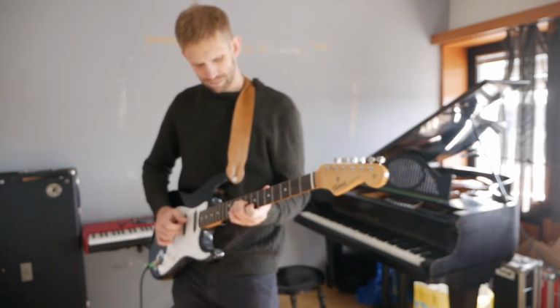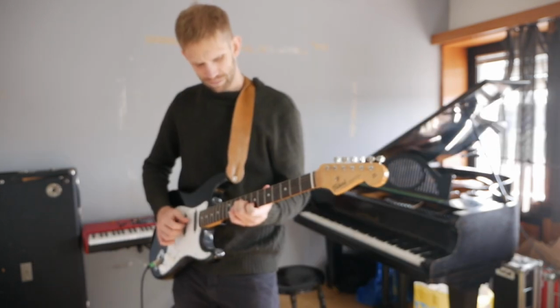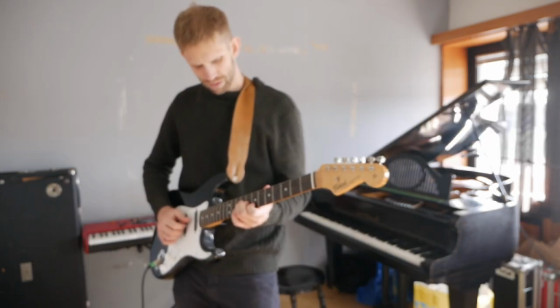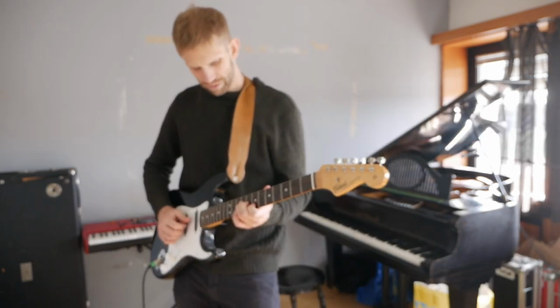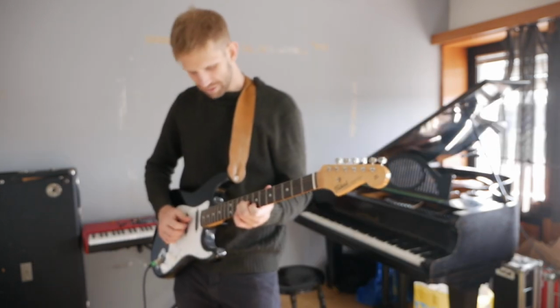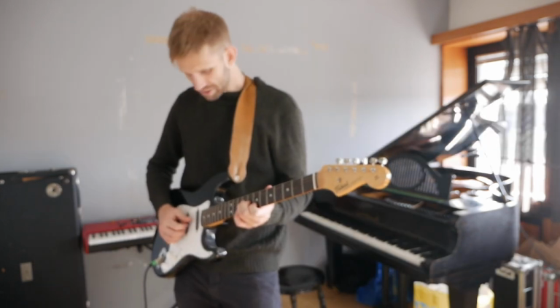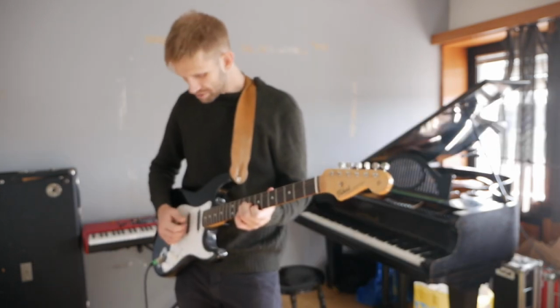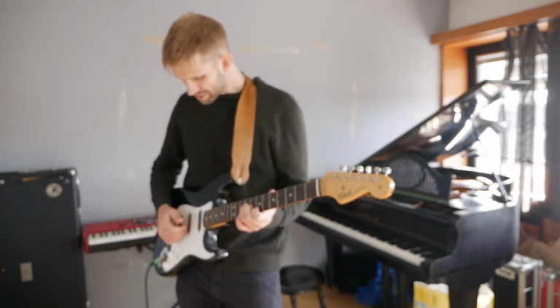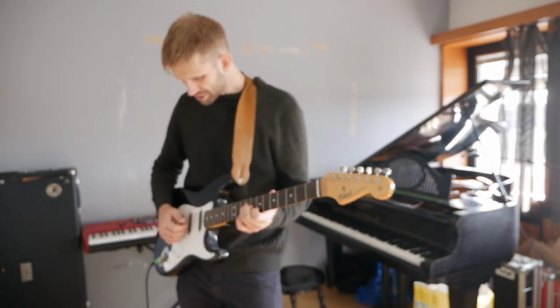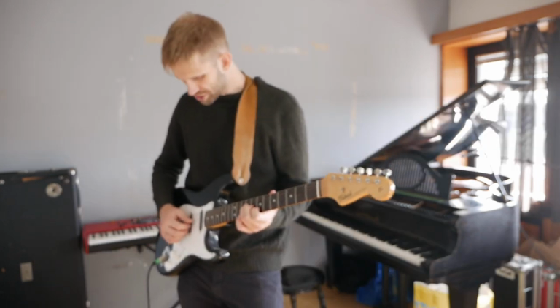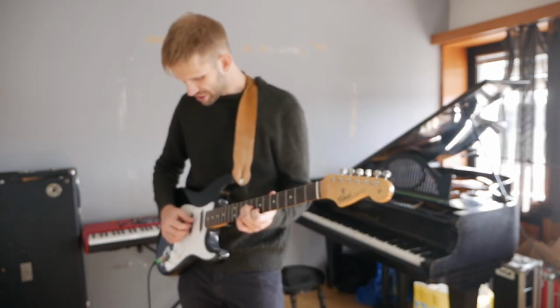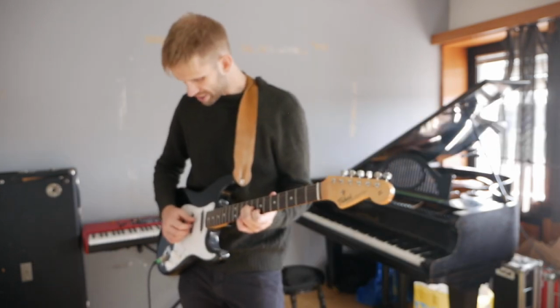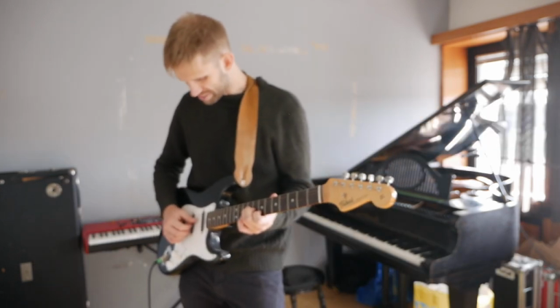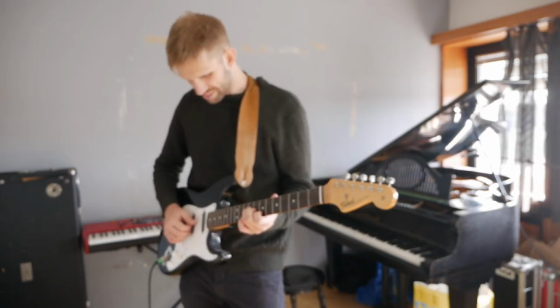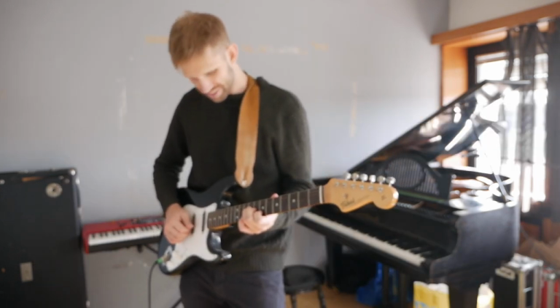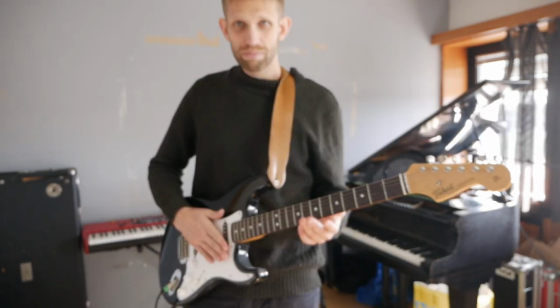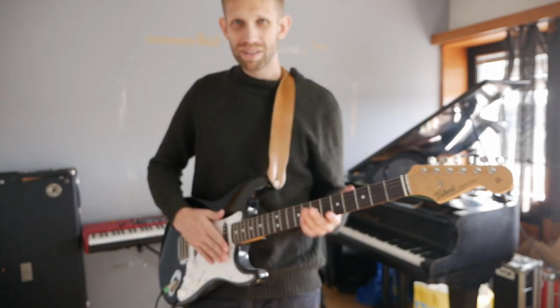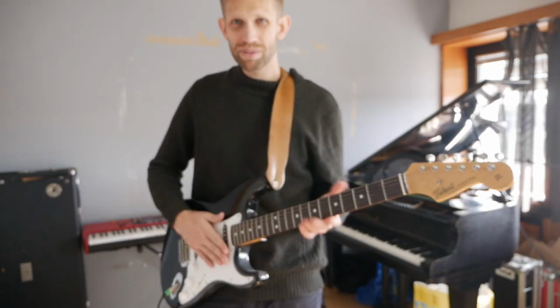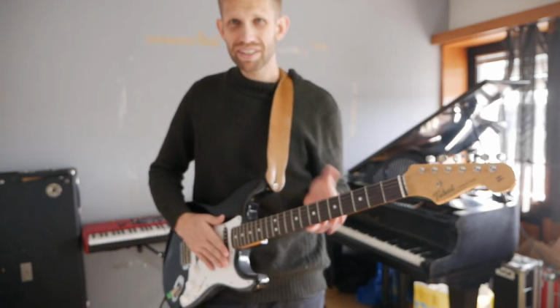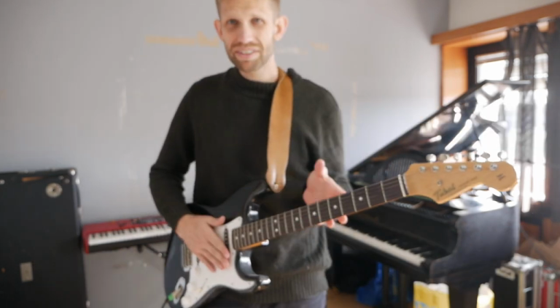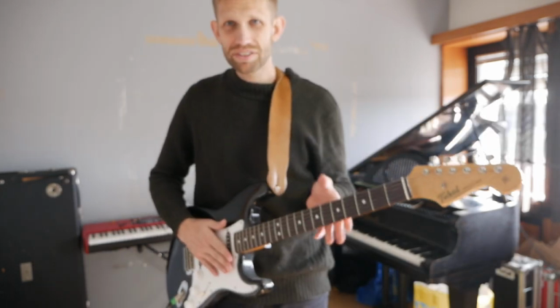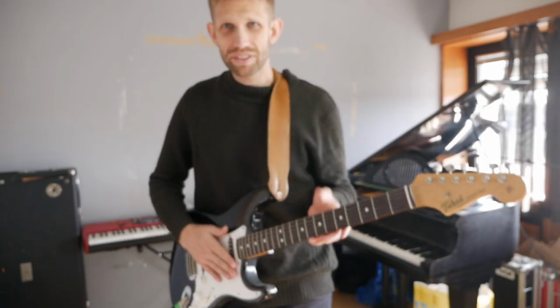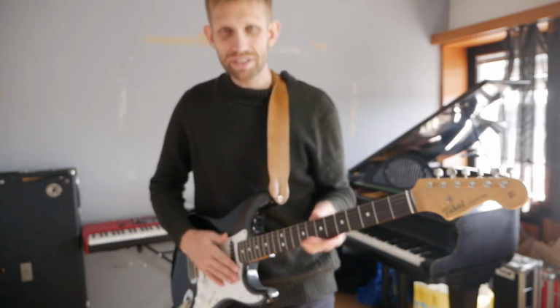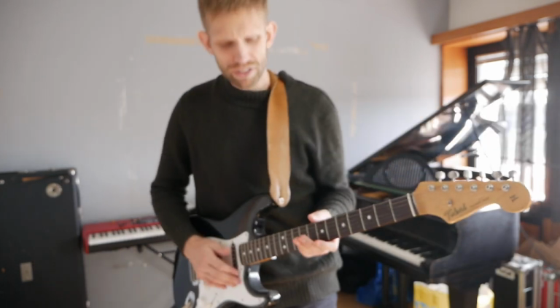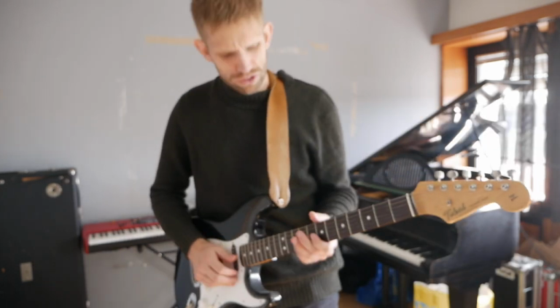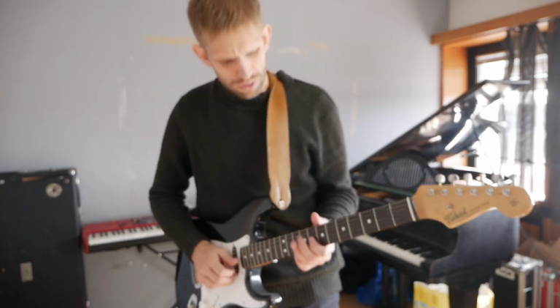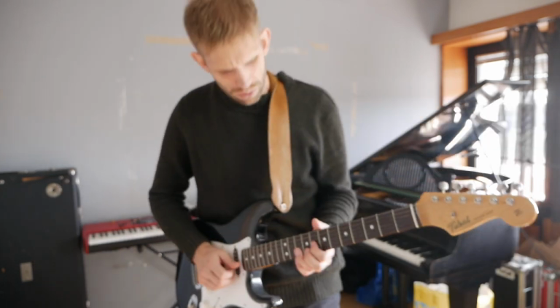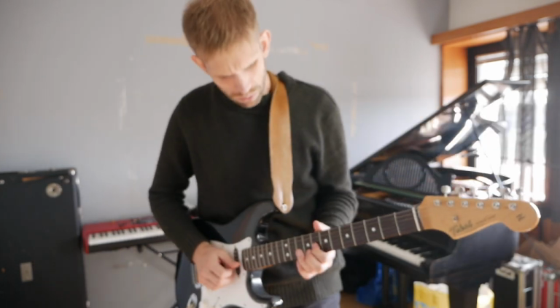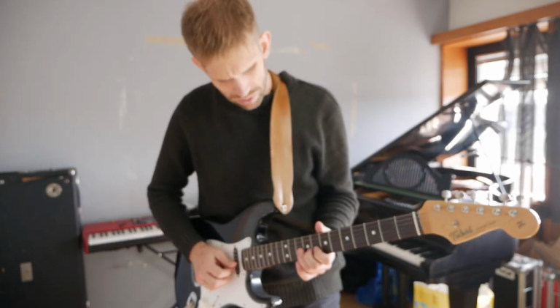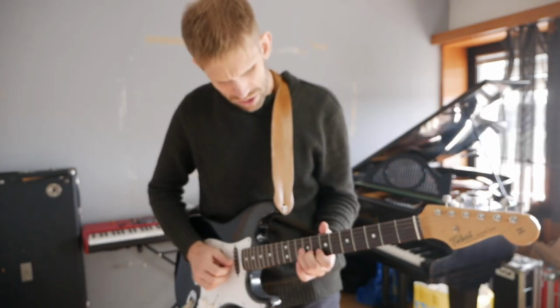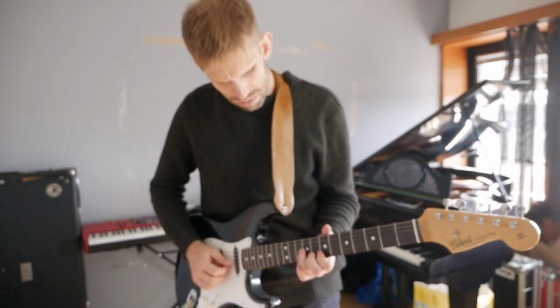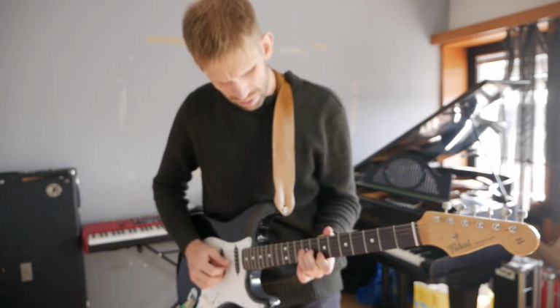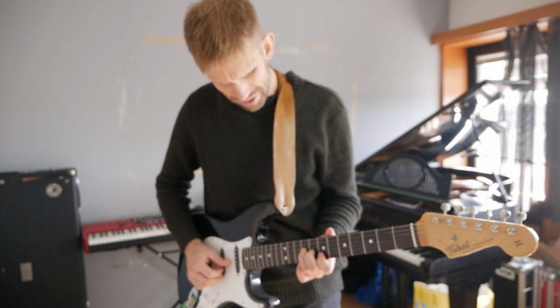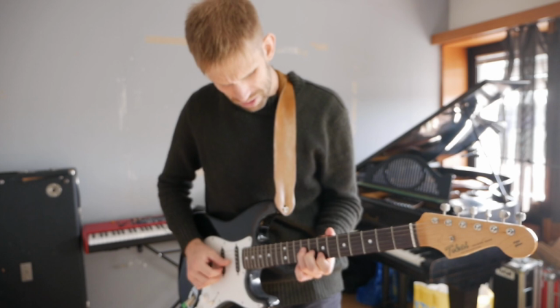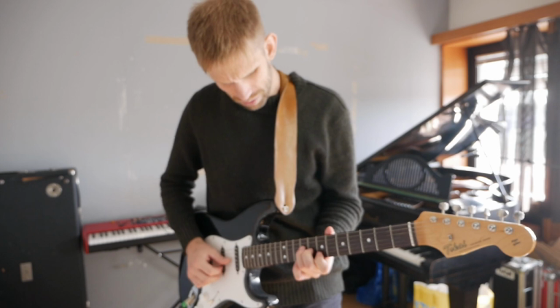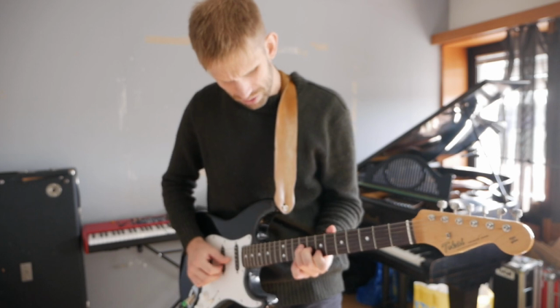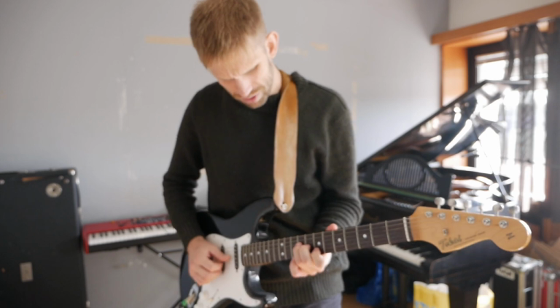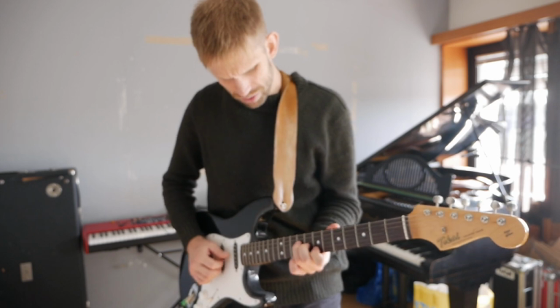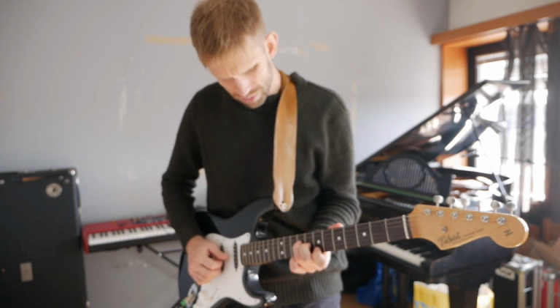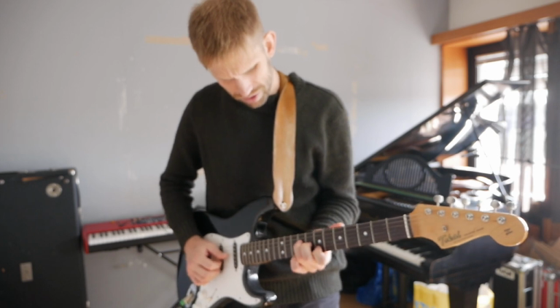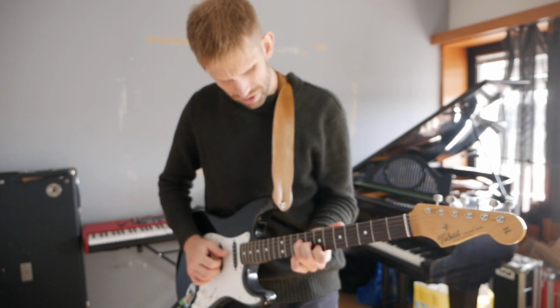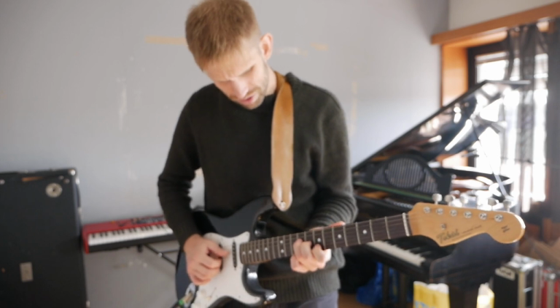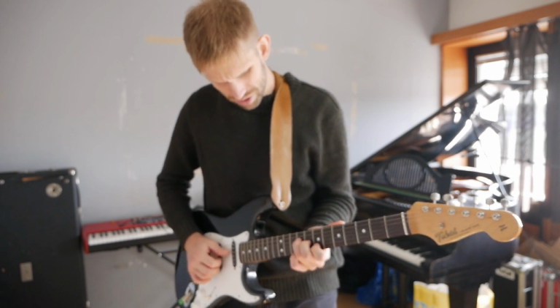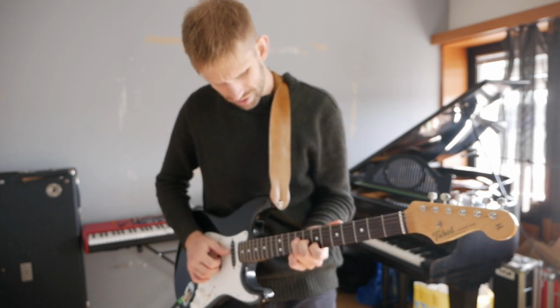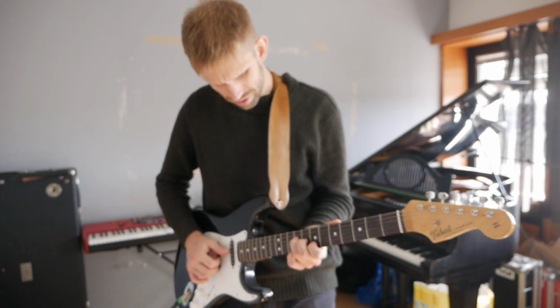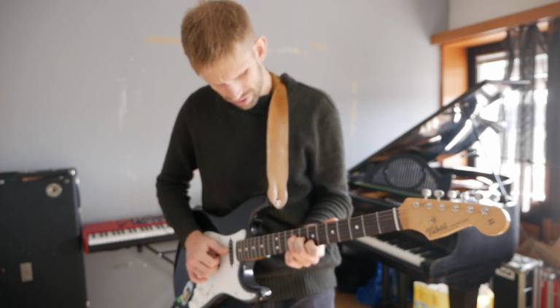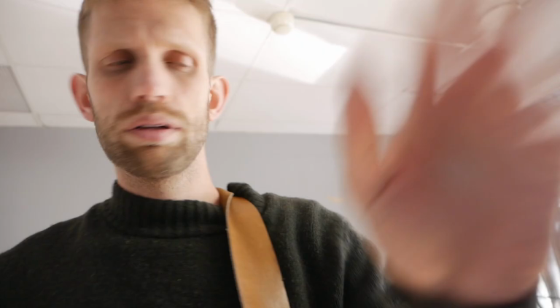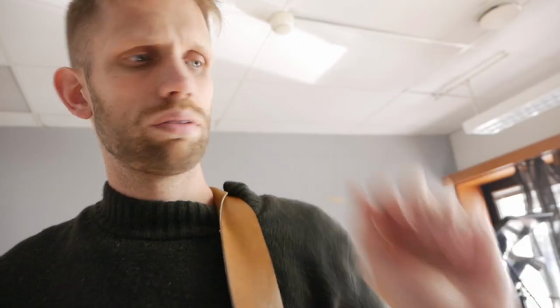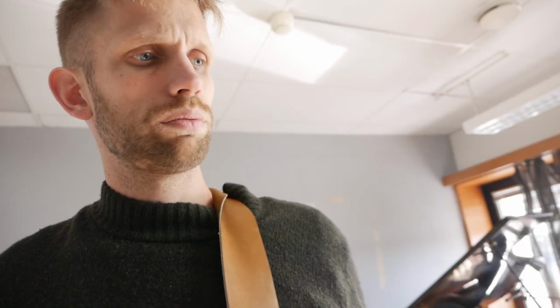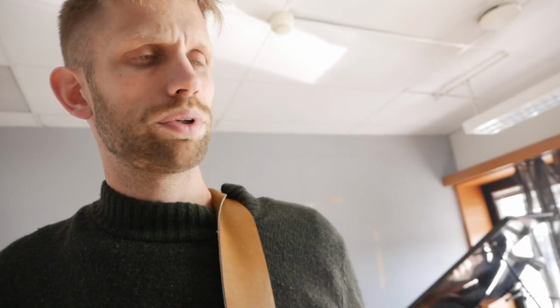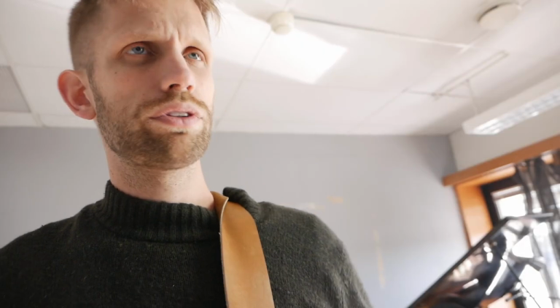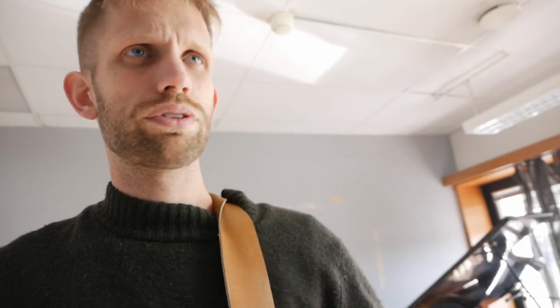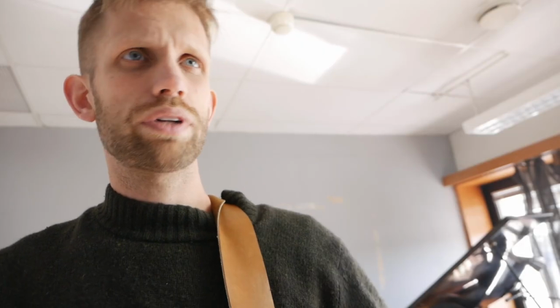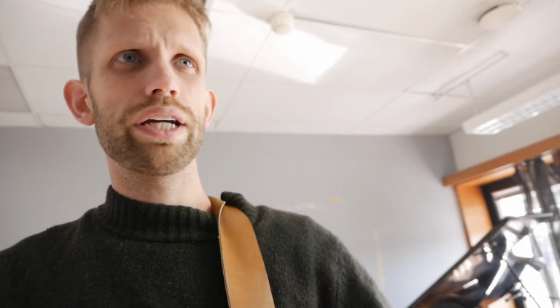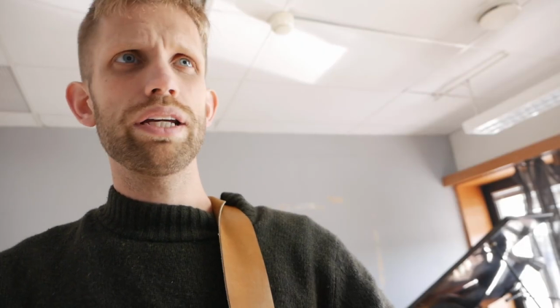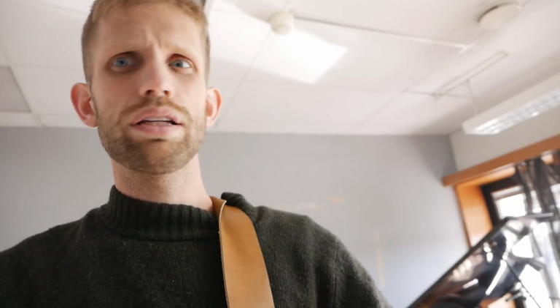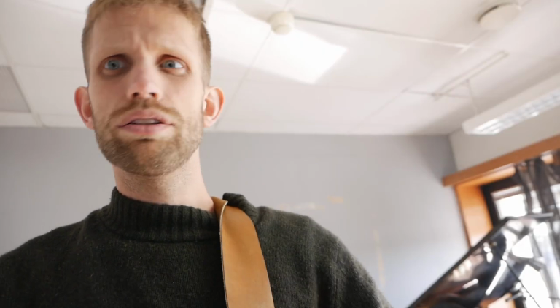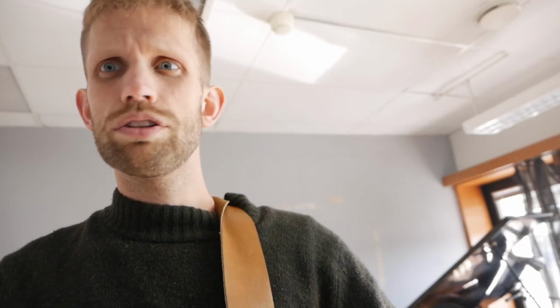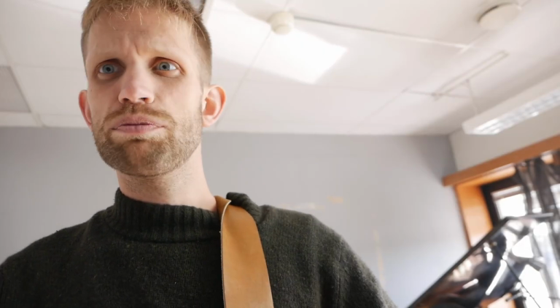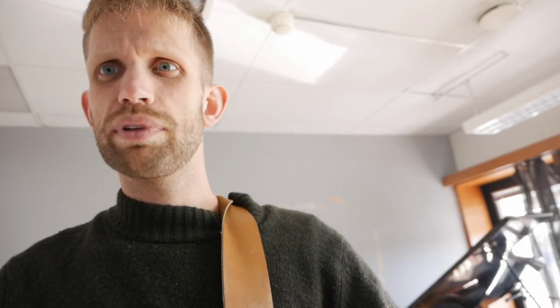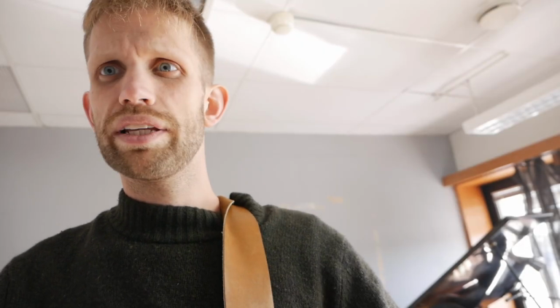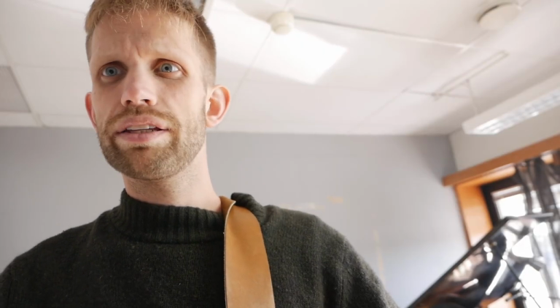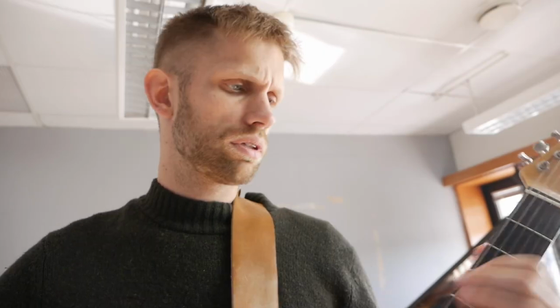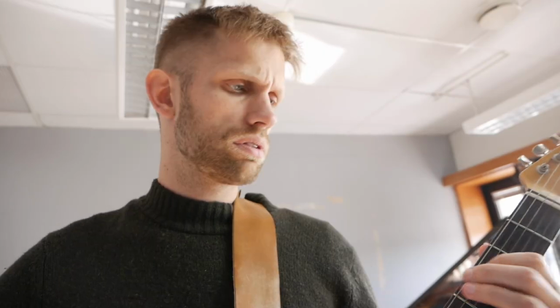That sounds like shit! Maybe these strings are so old it's impossible to tune this guitar. We could try — just play the...